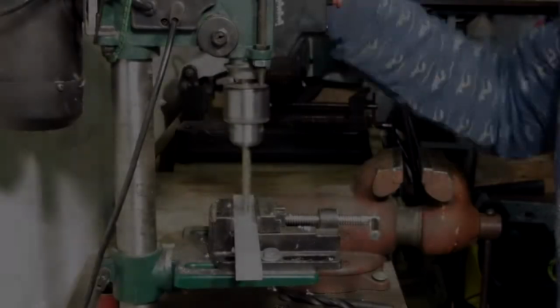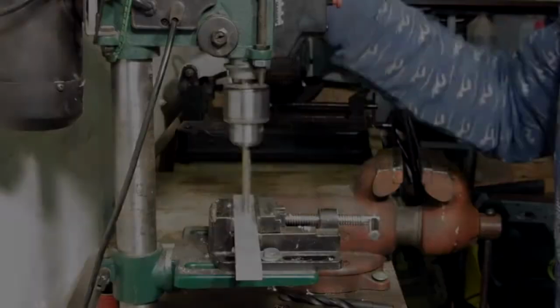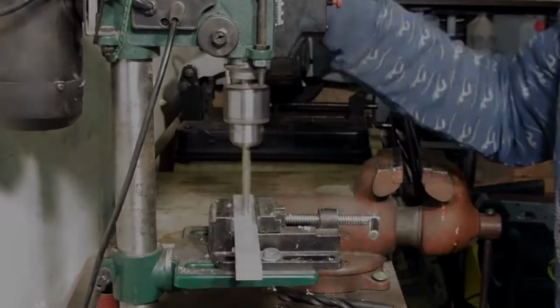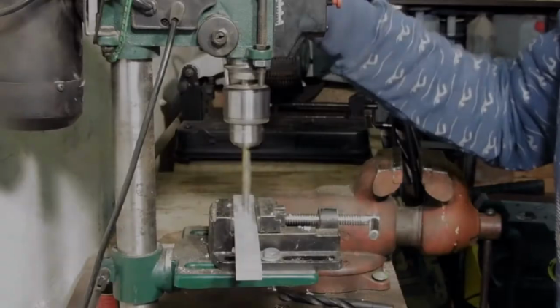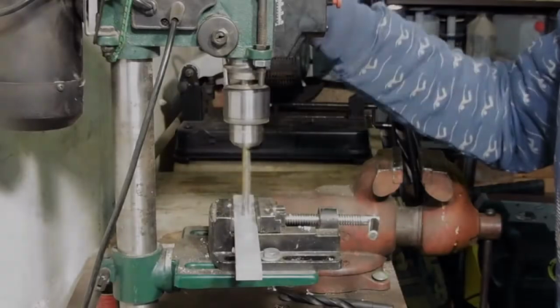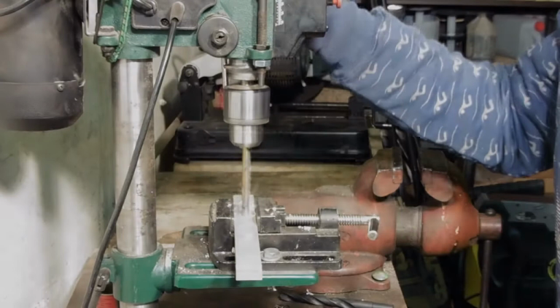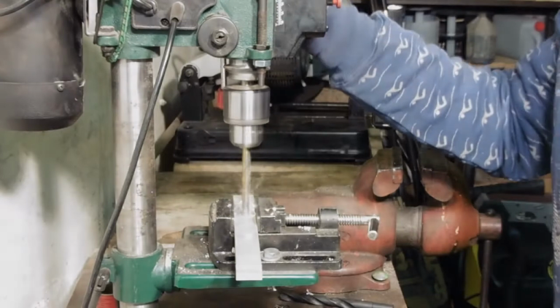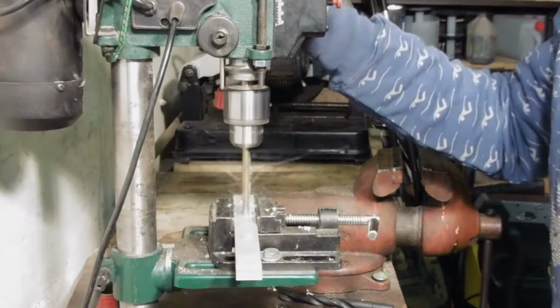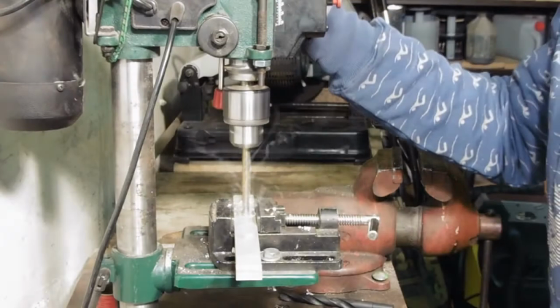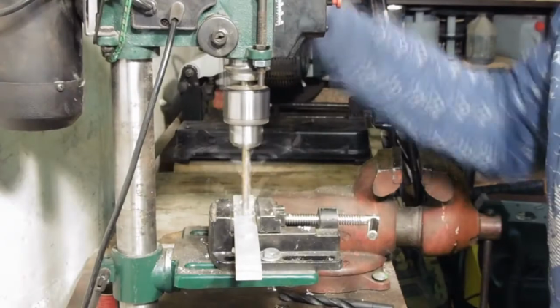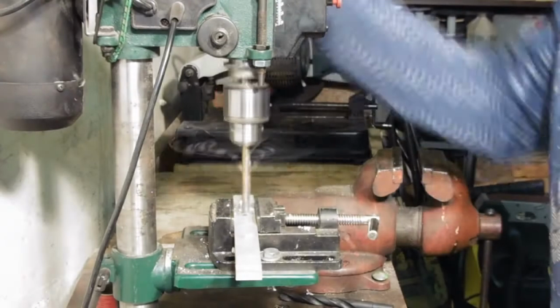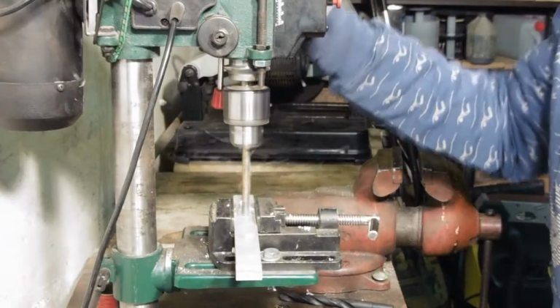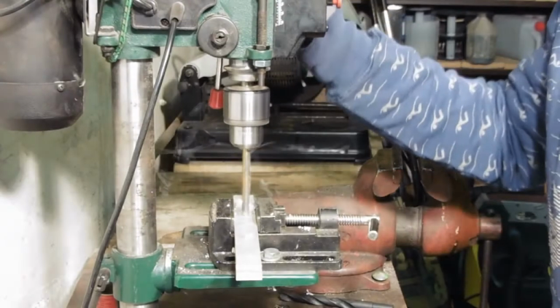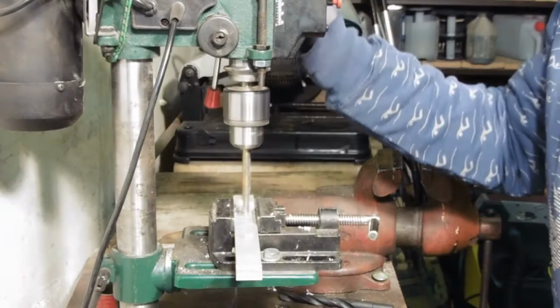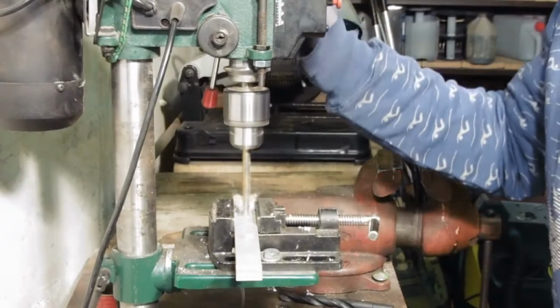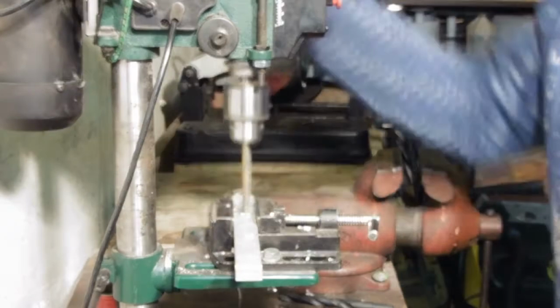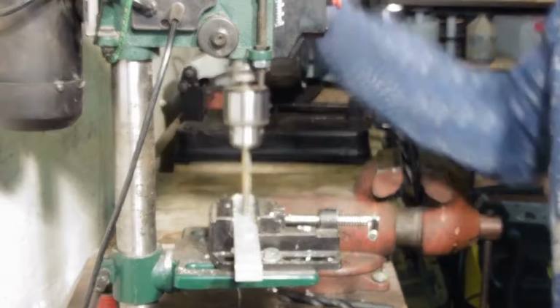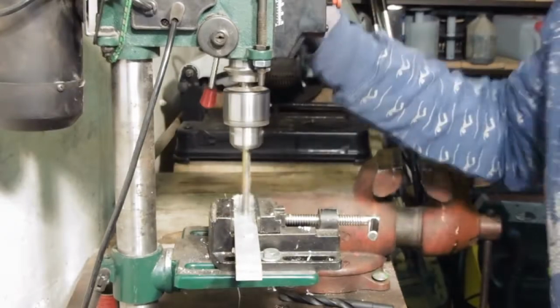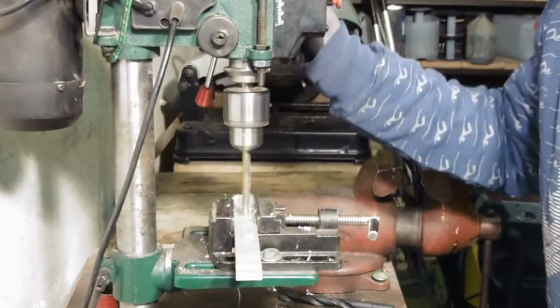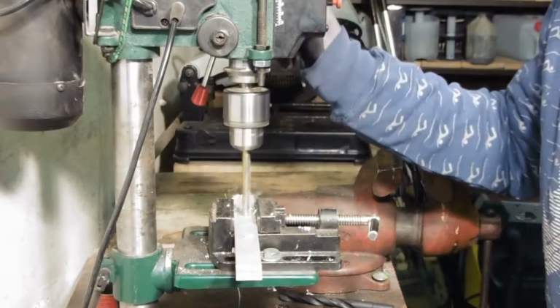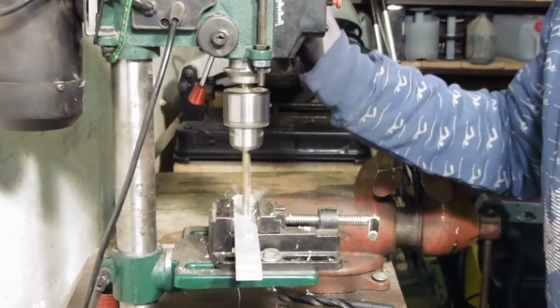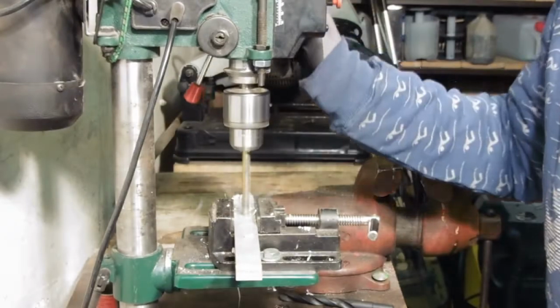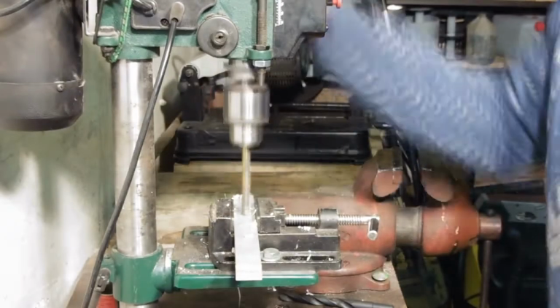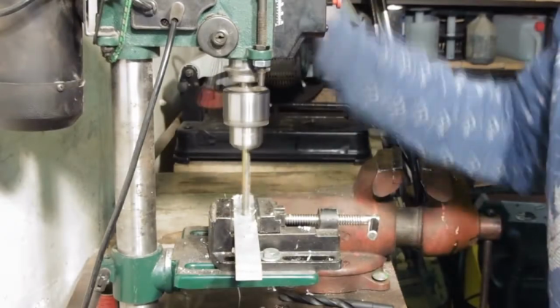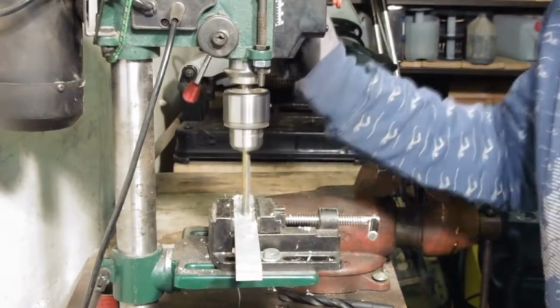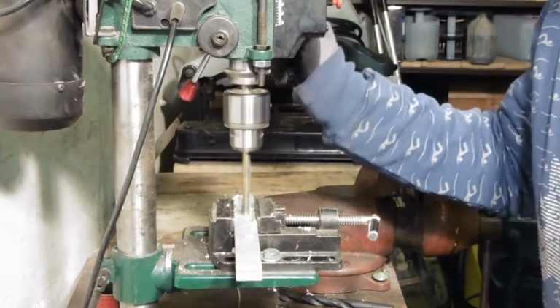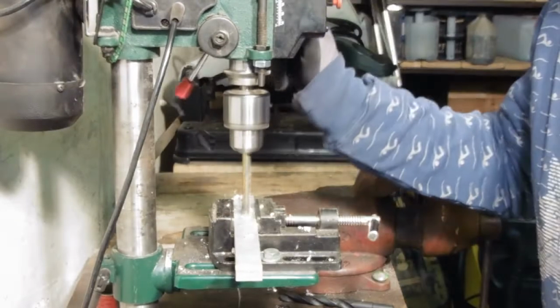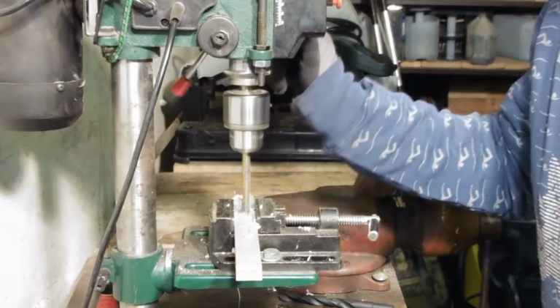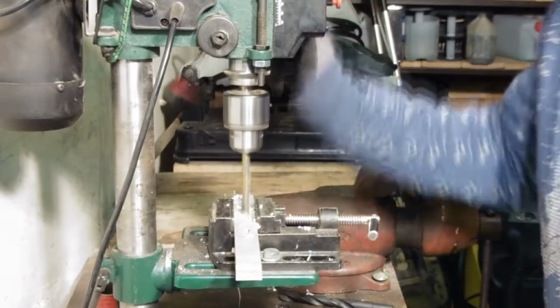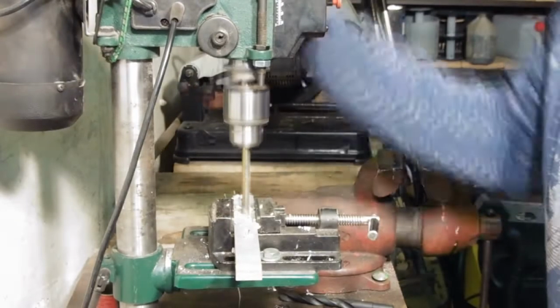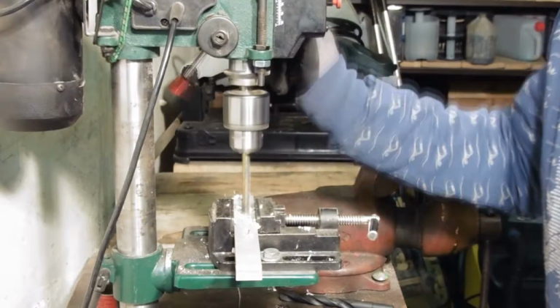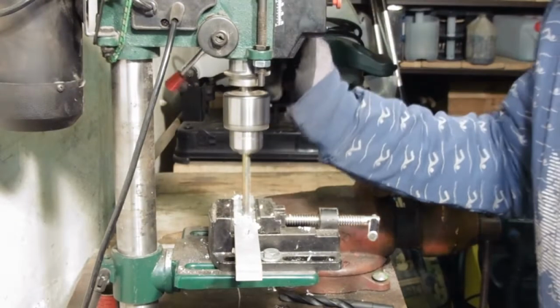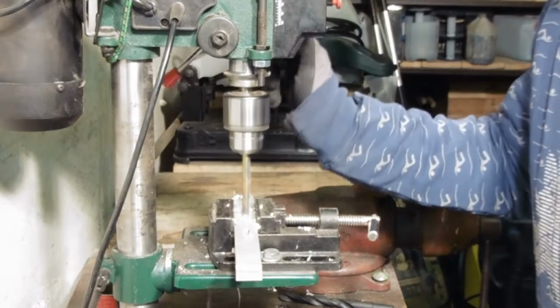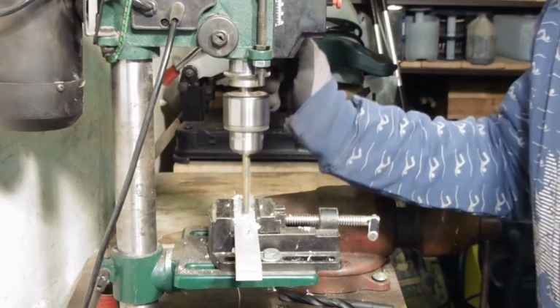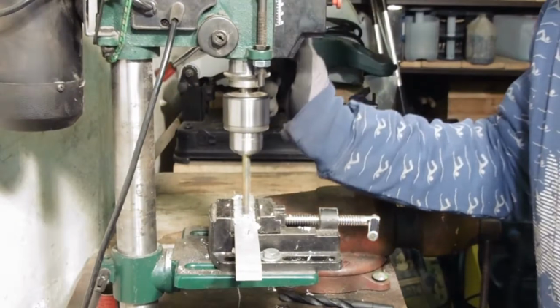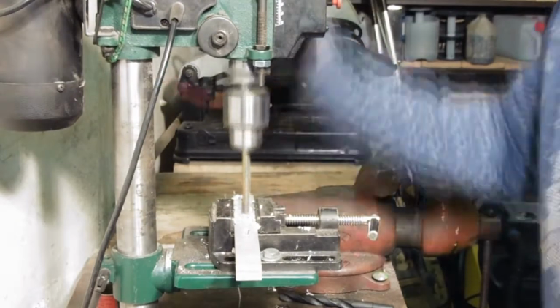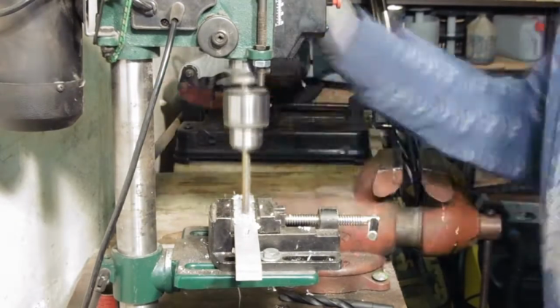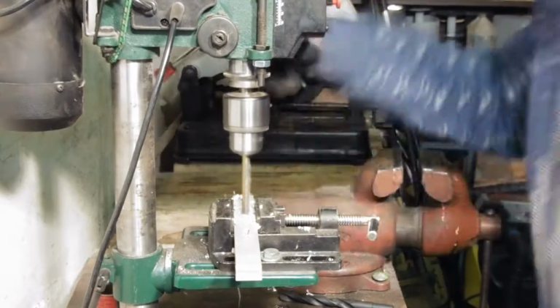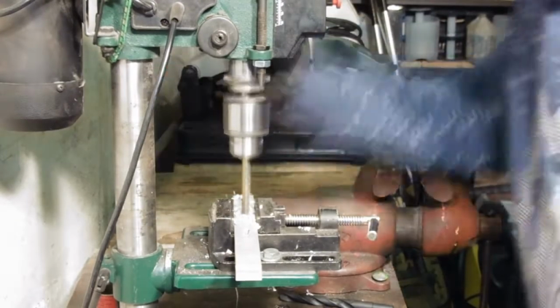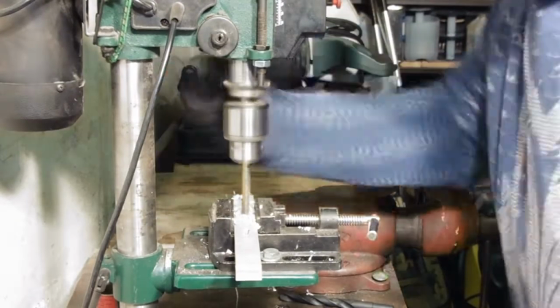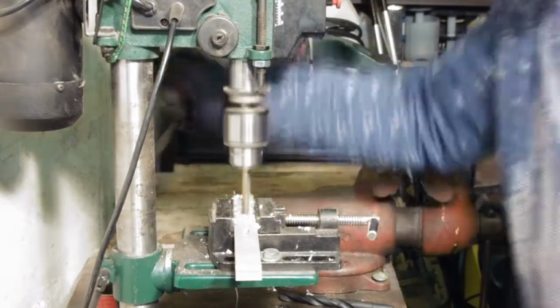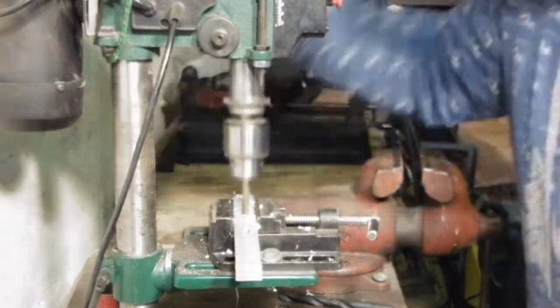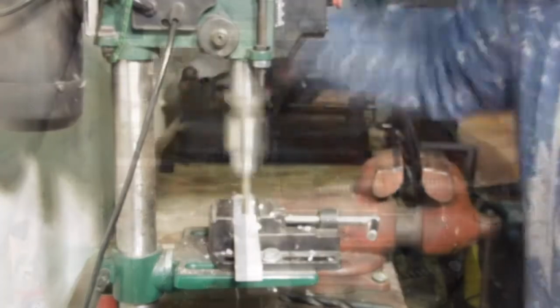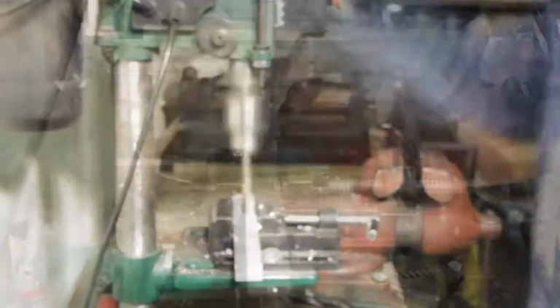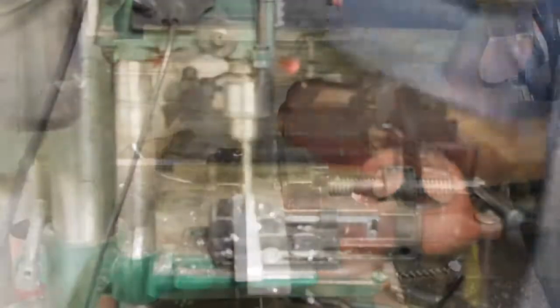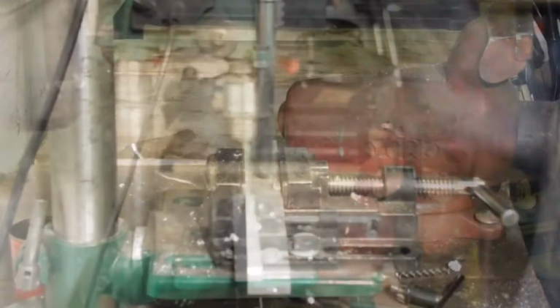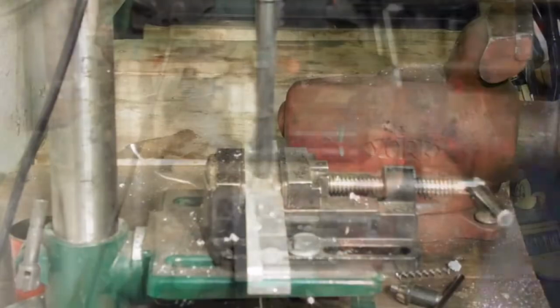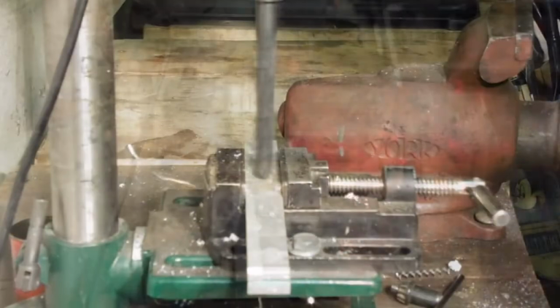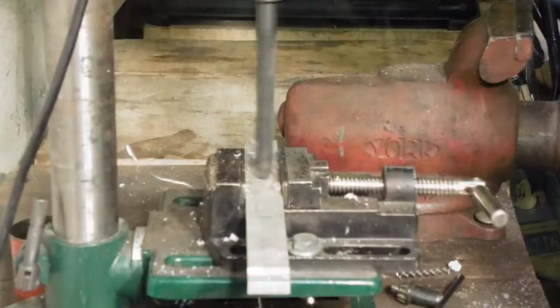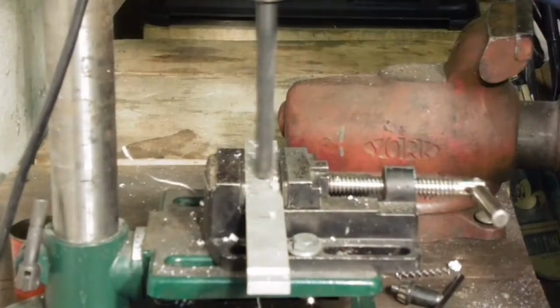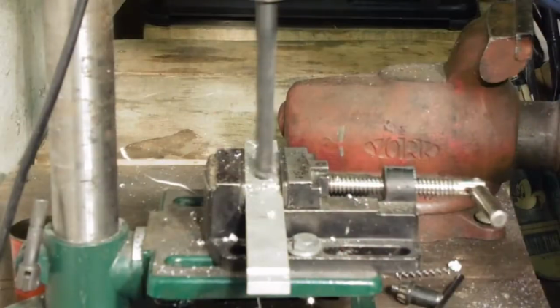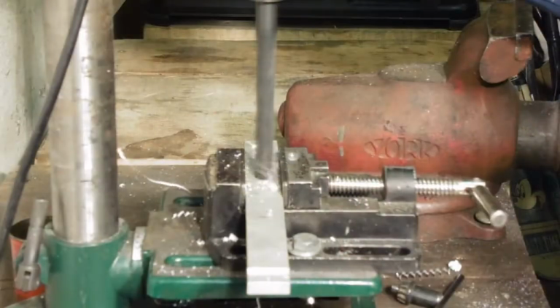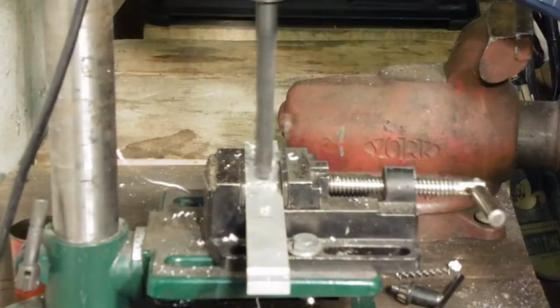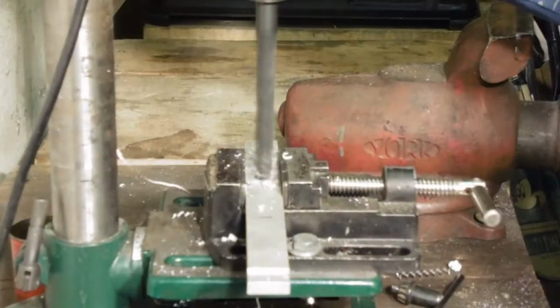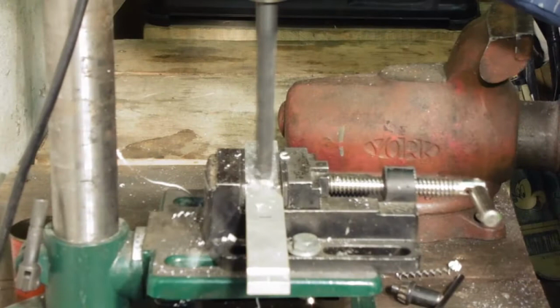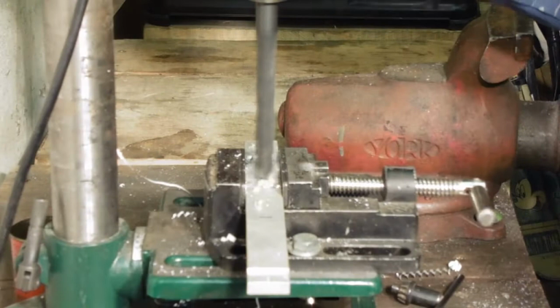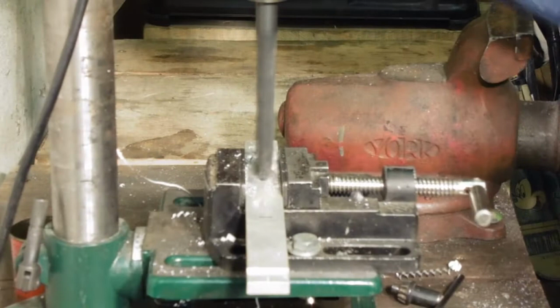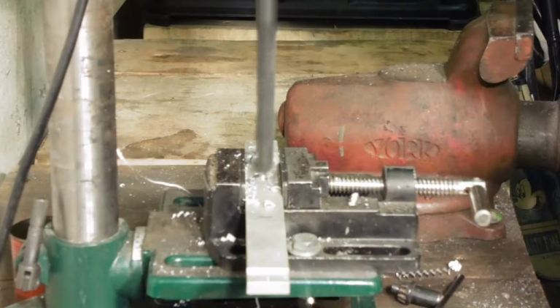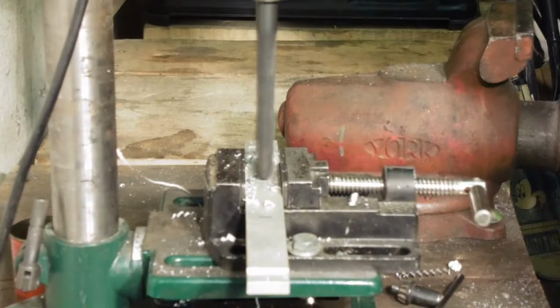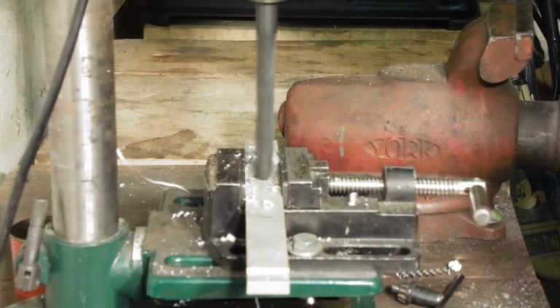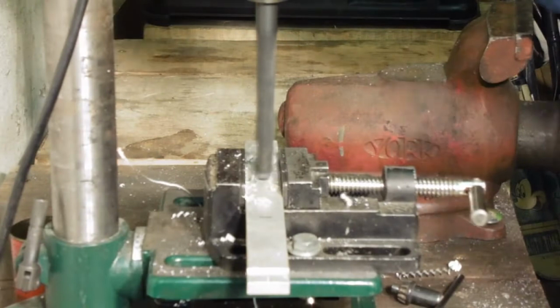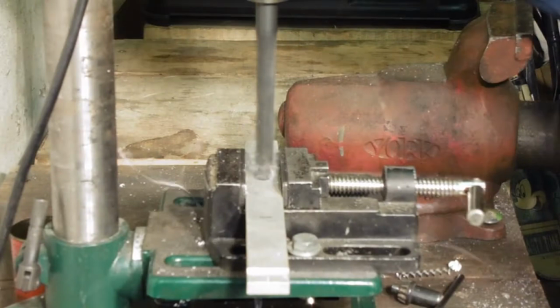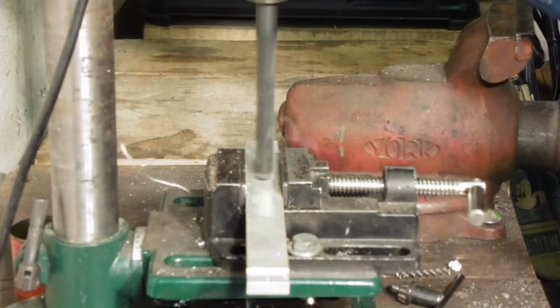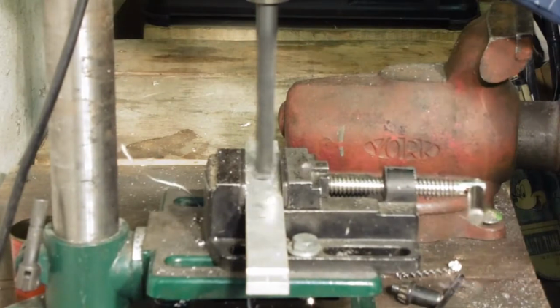I started by drilling a 3/8th inch hole all the way through, then a 16mm hole 6mm deep for the nut.